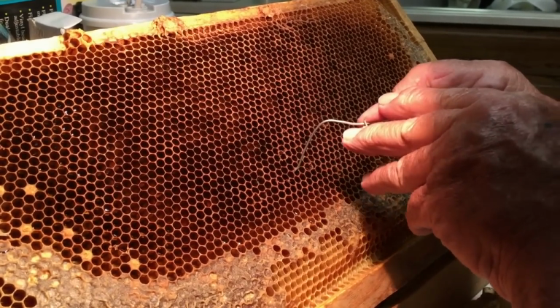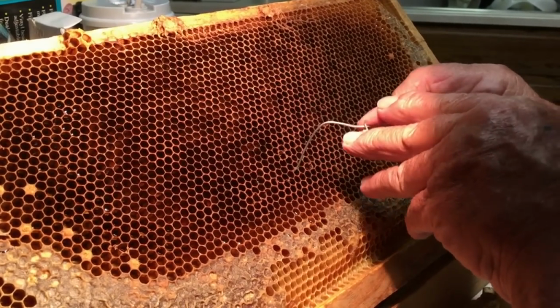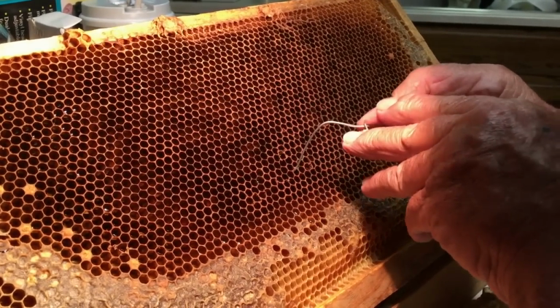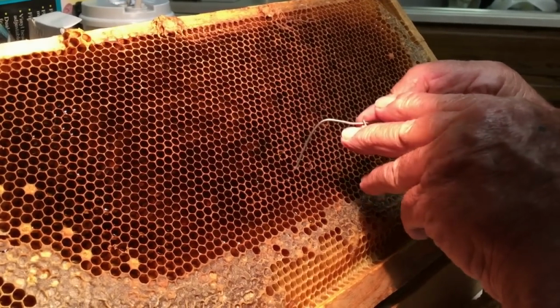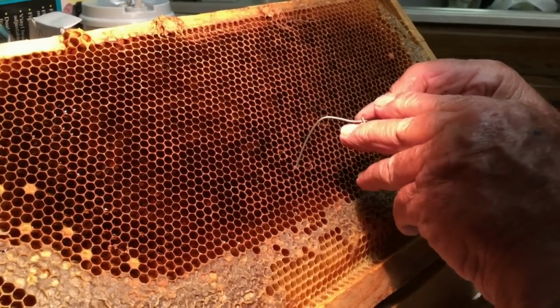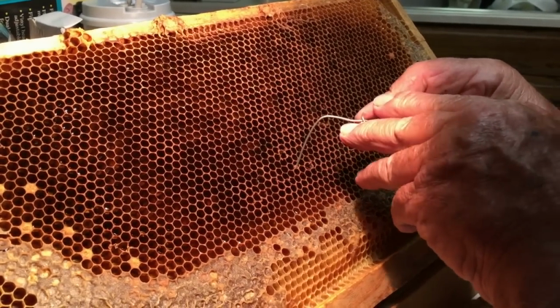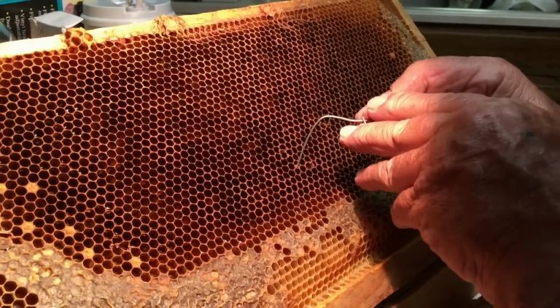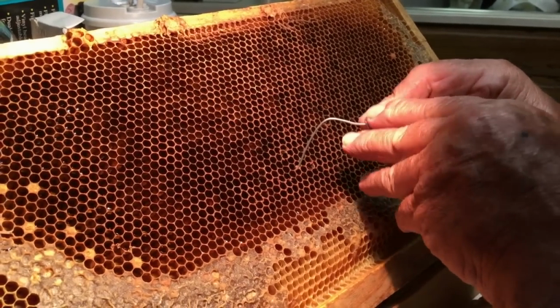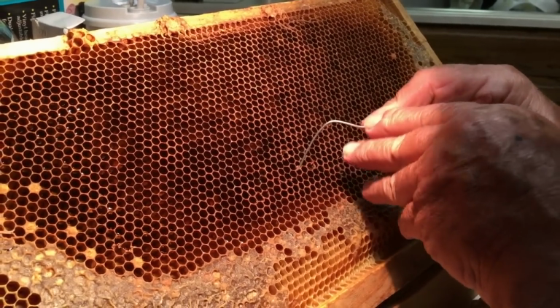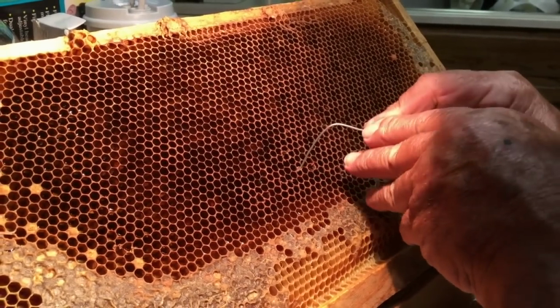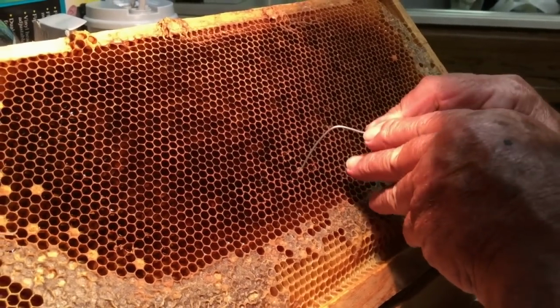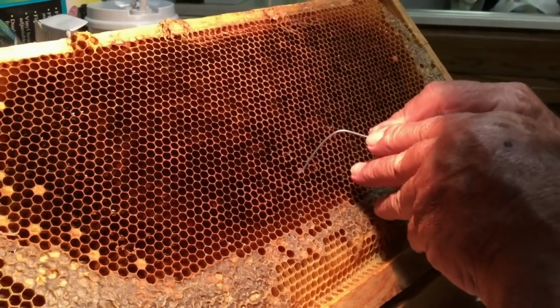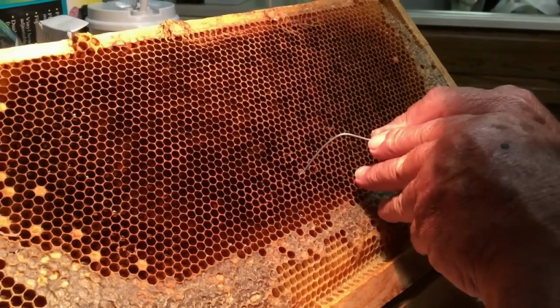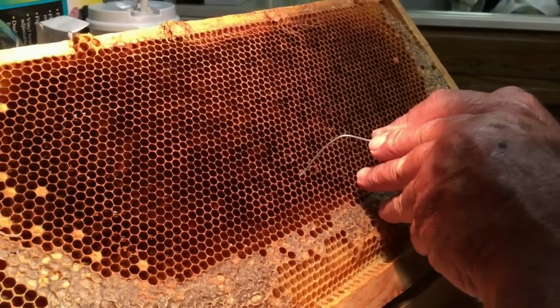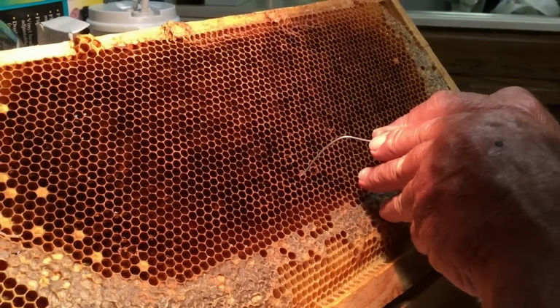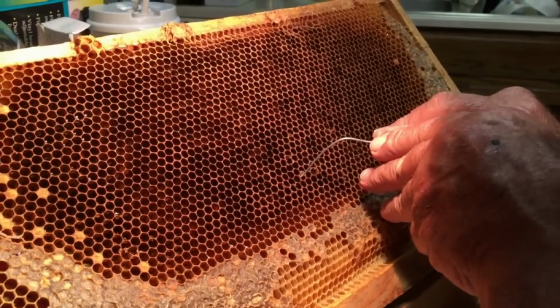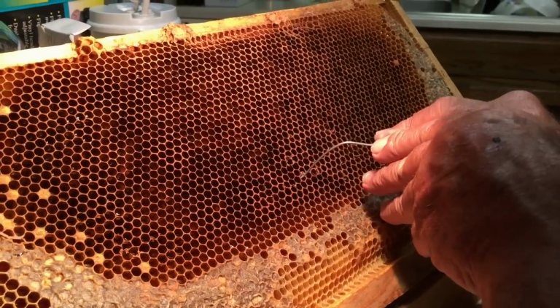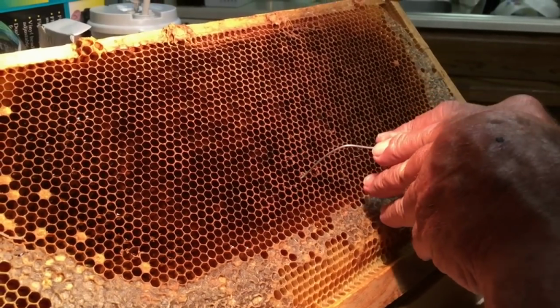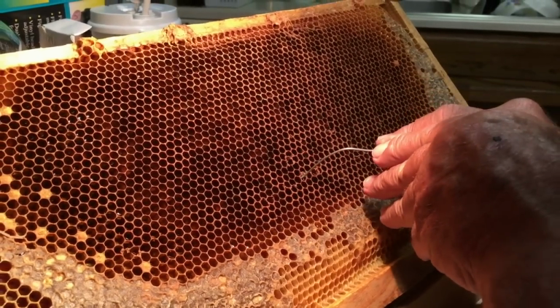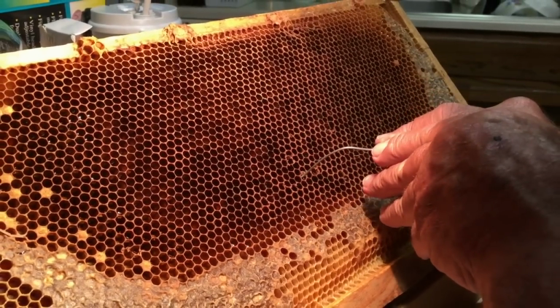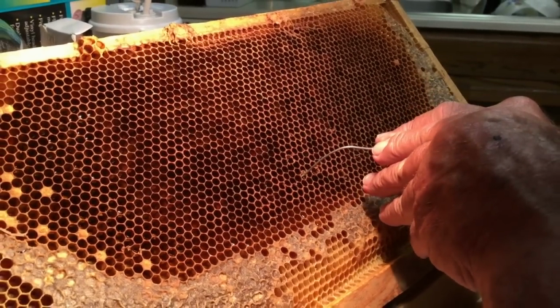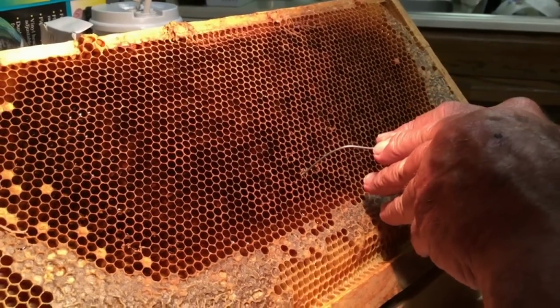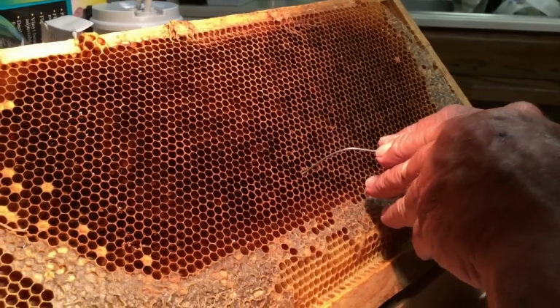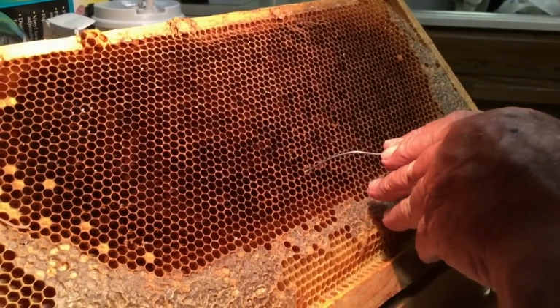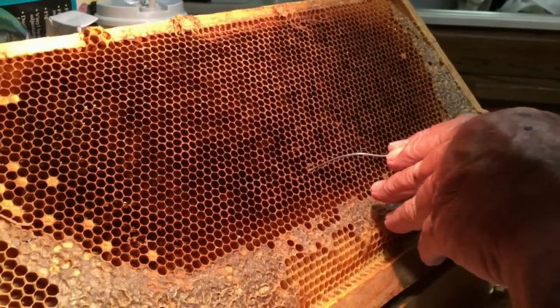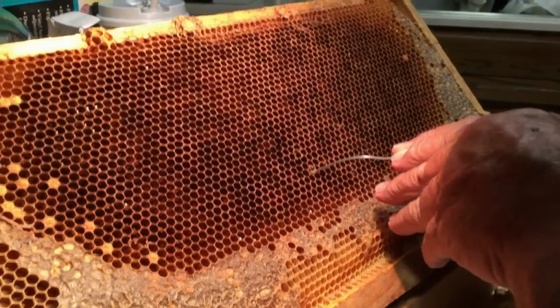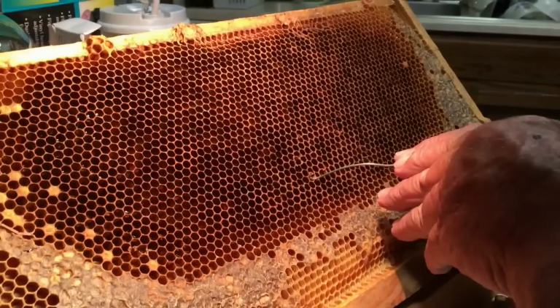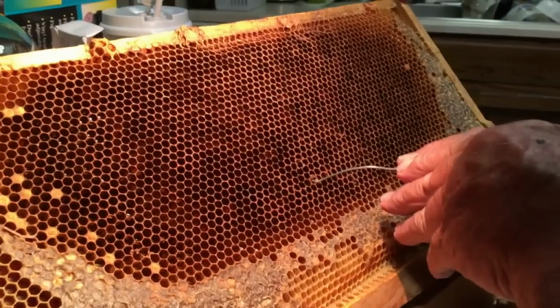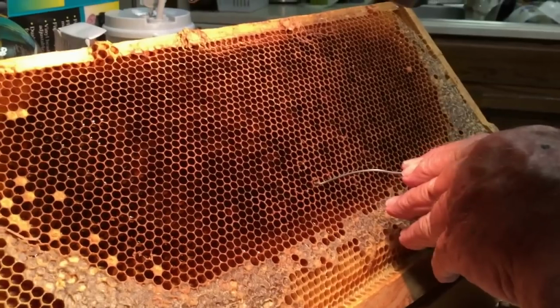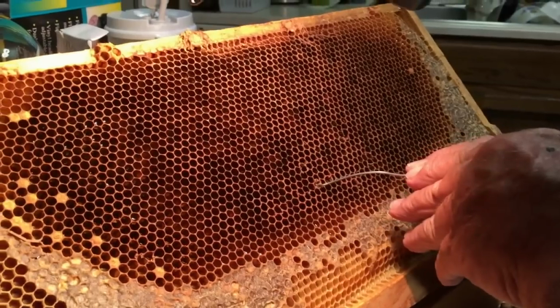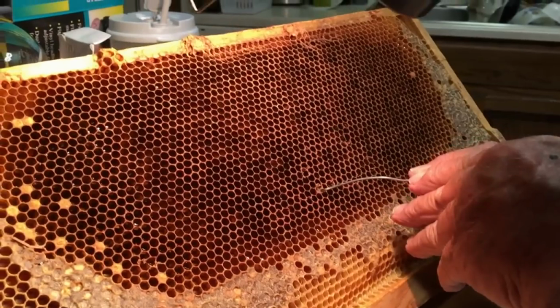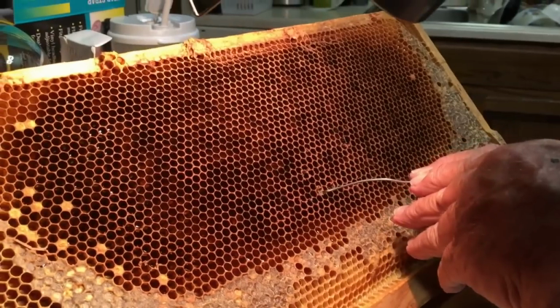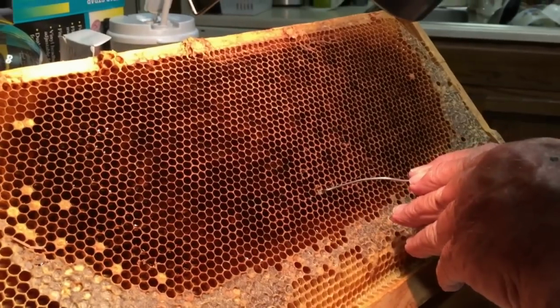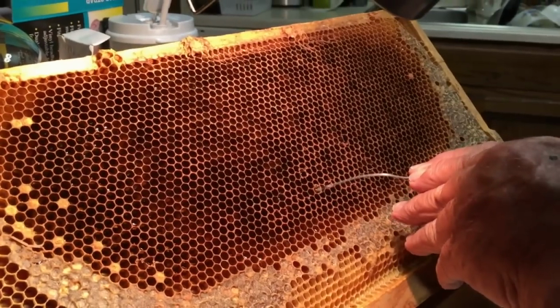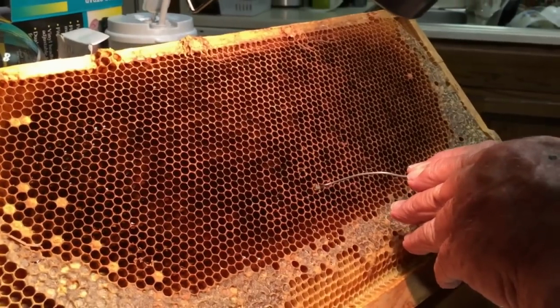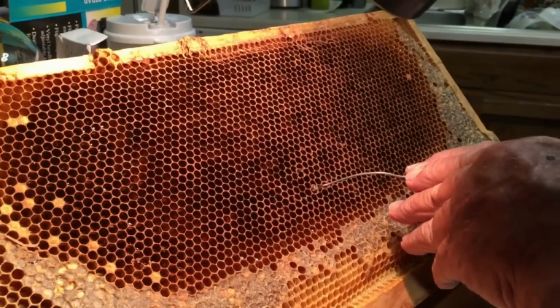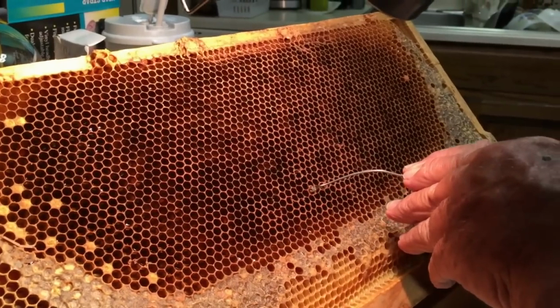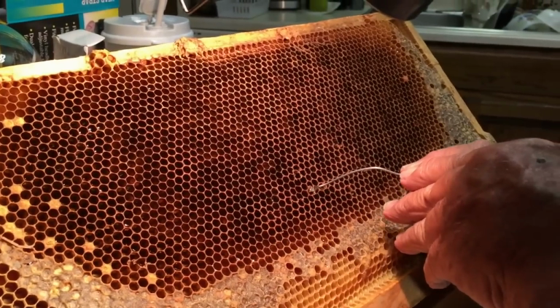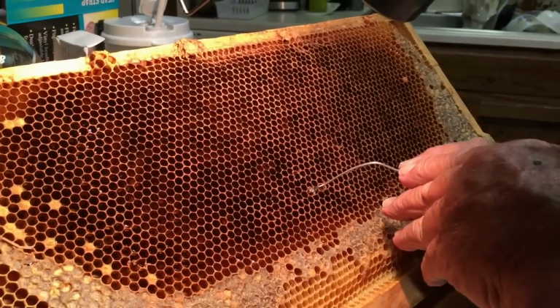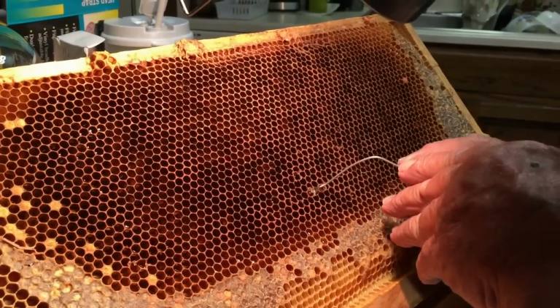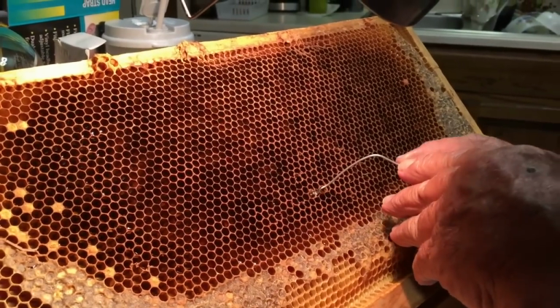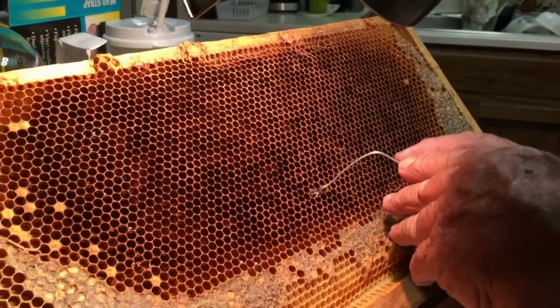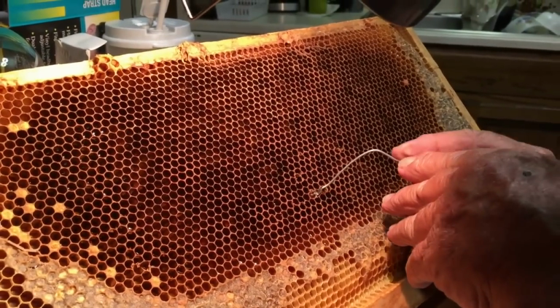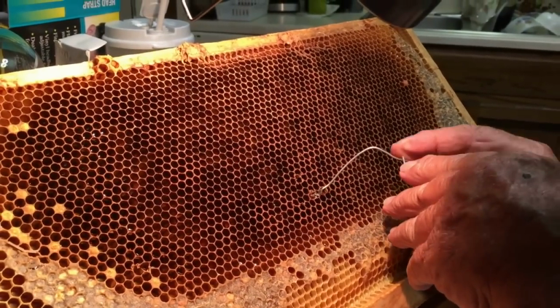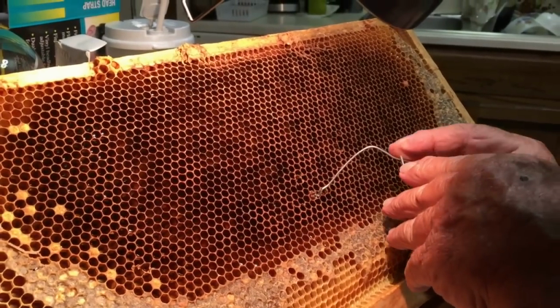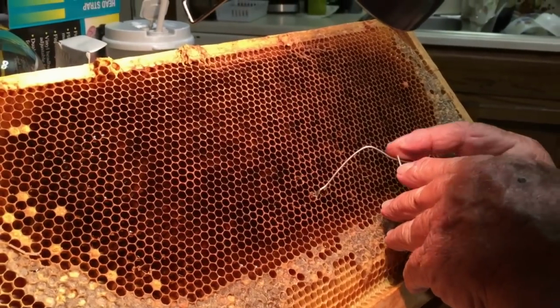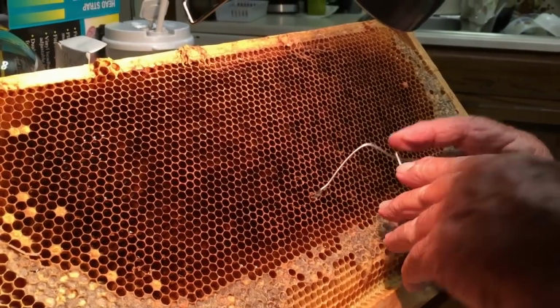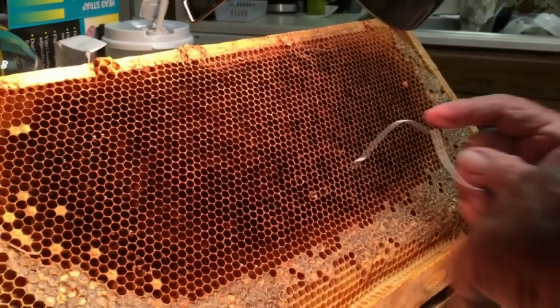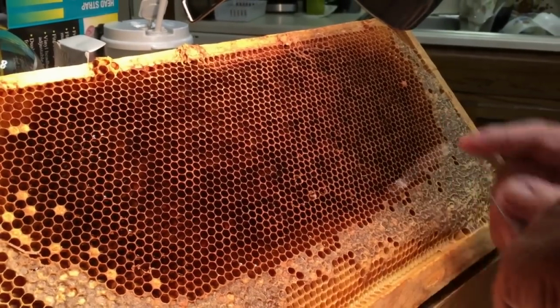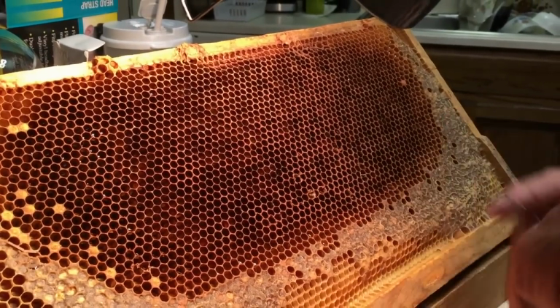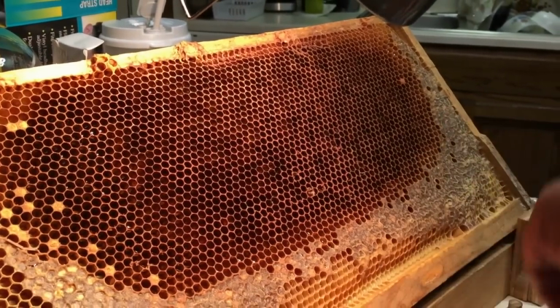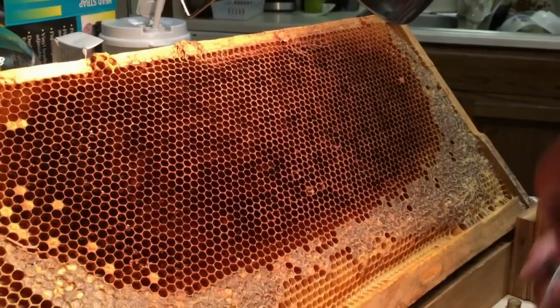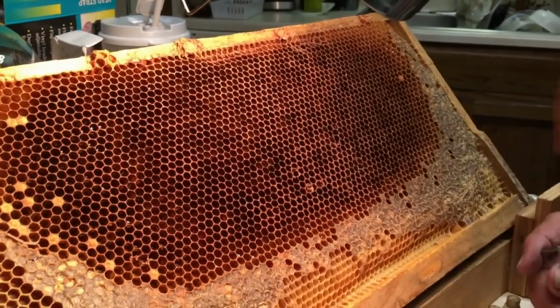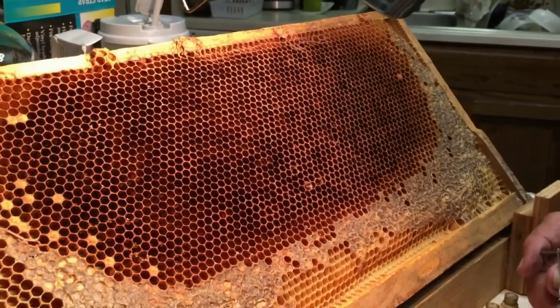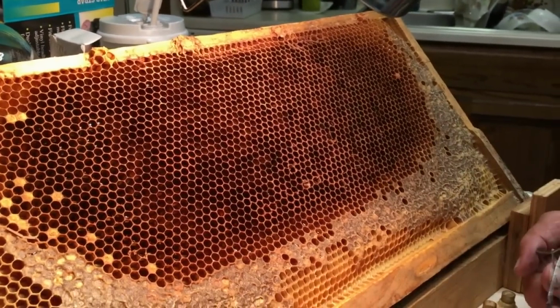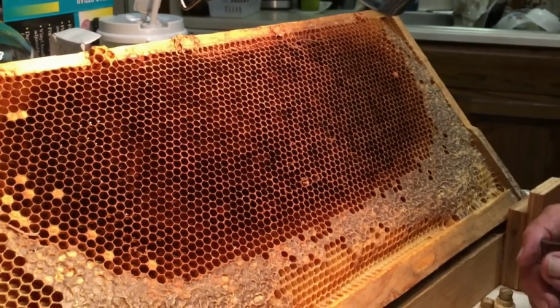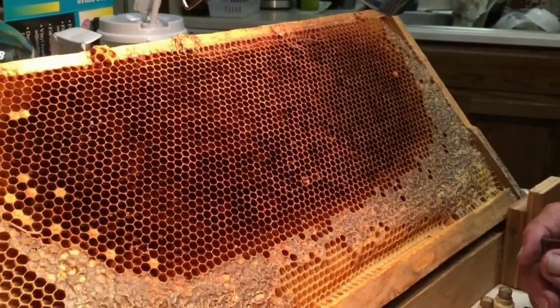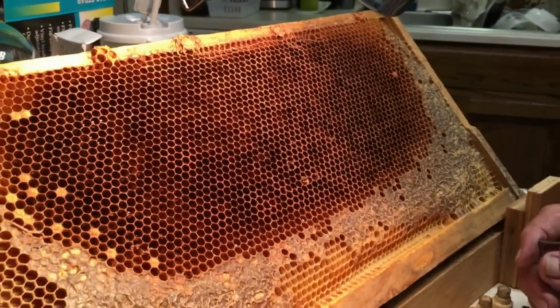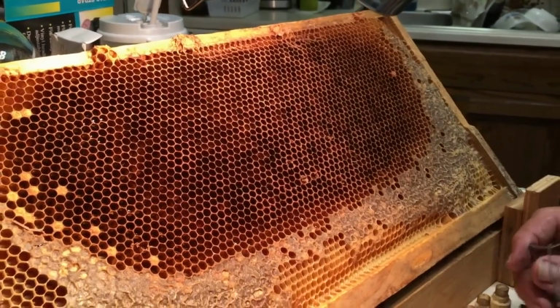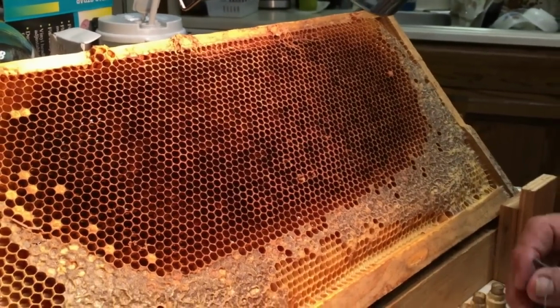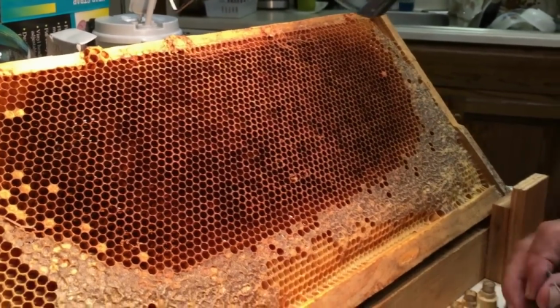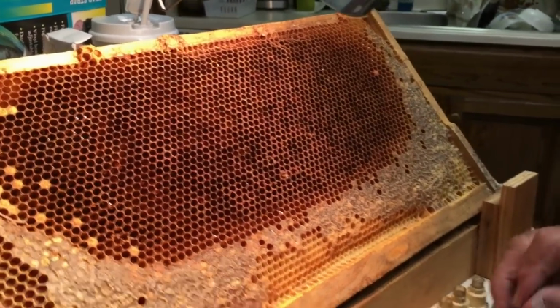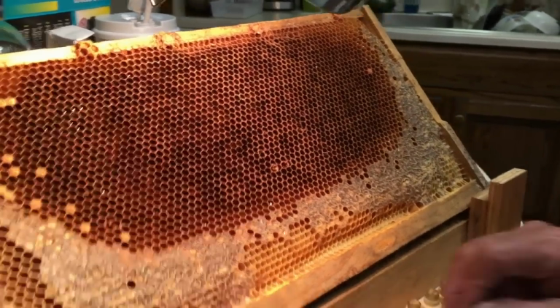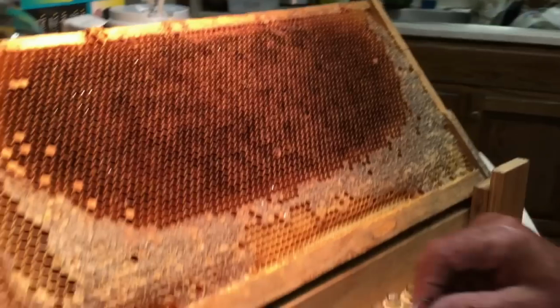I dropped a larvae when I went to get it. I missed that one too. Give me a break.